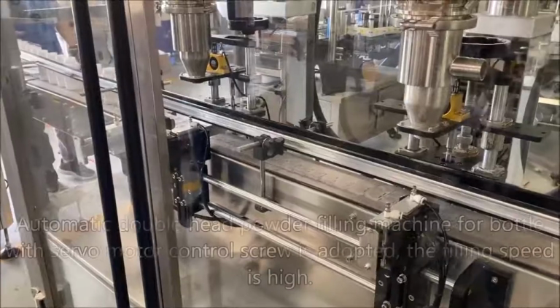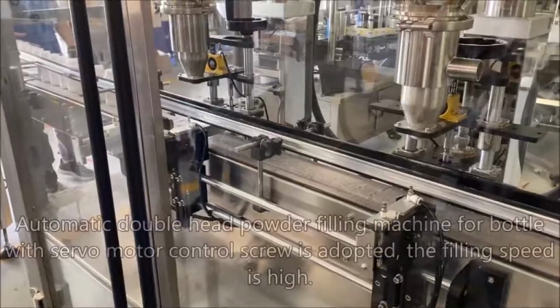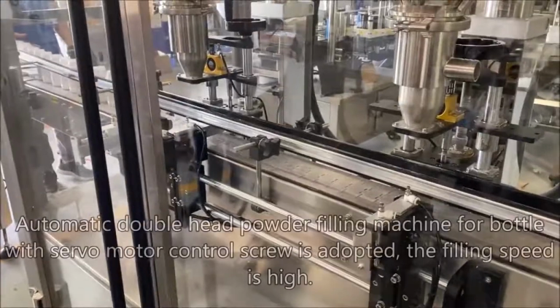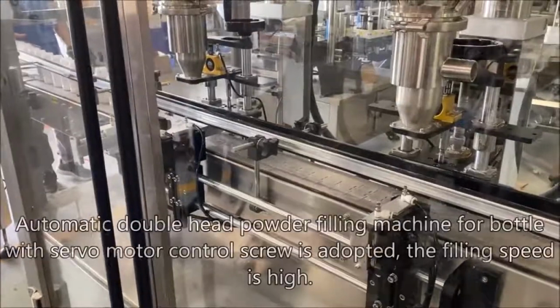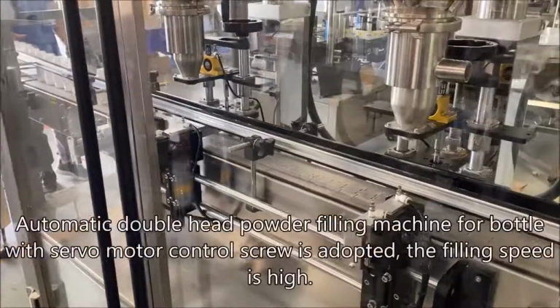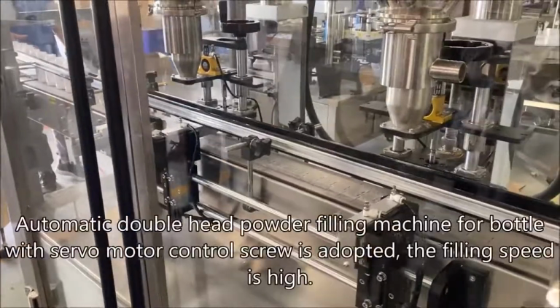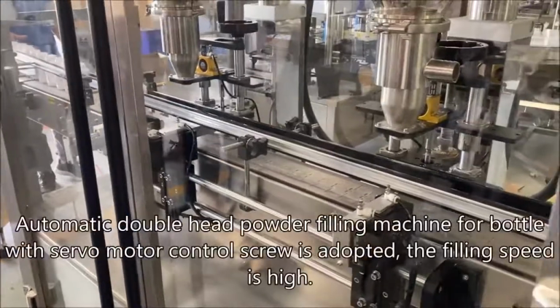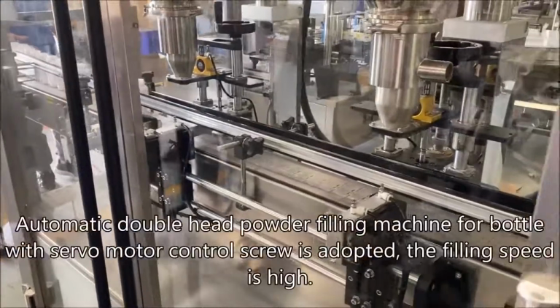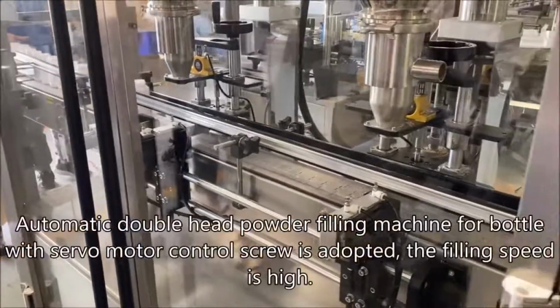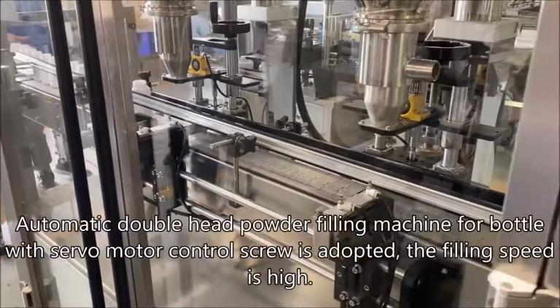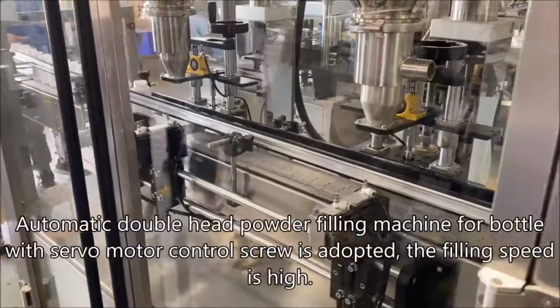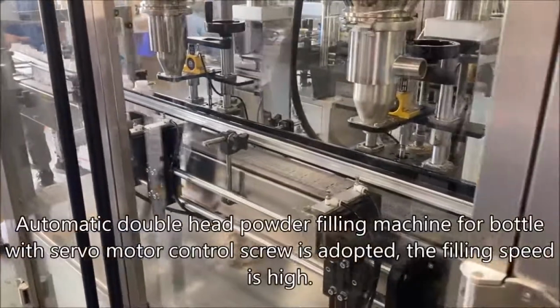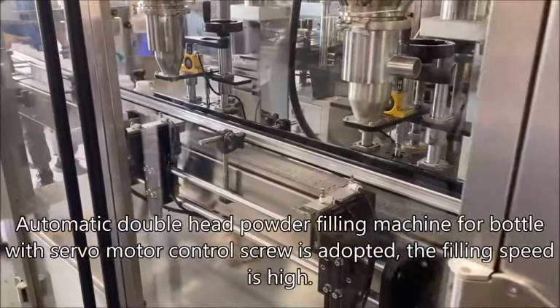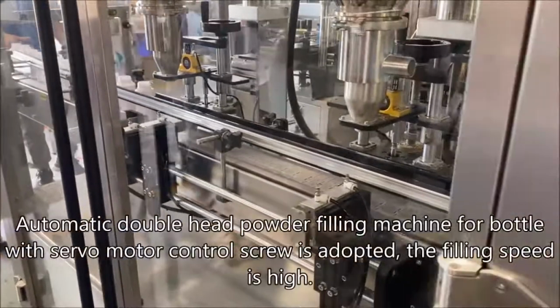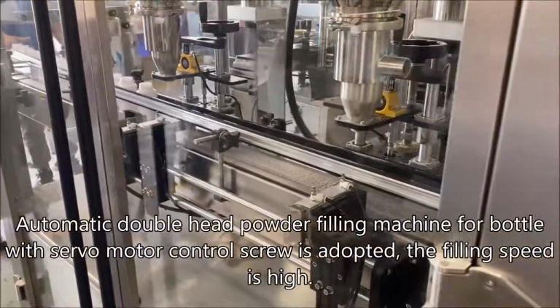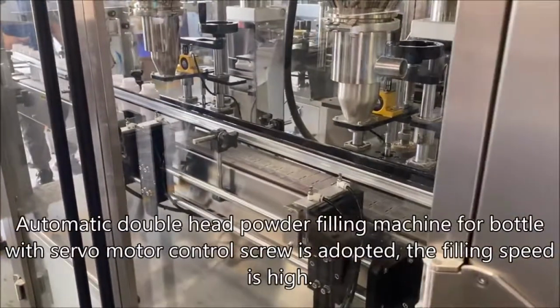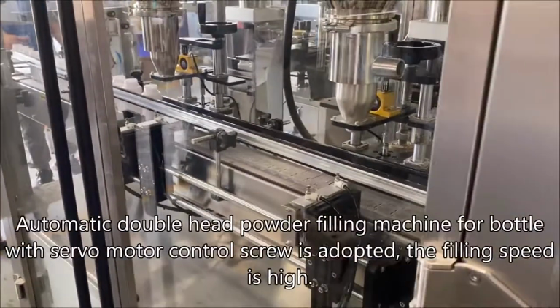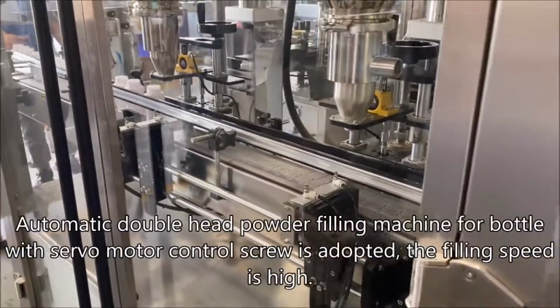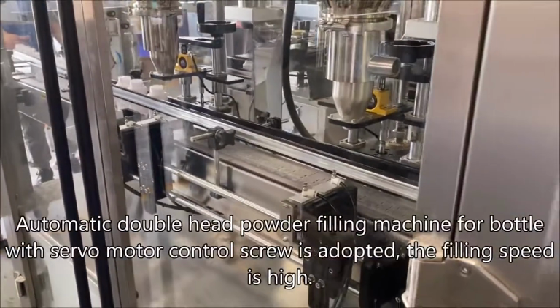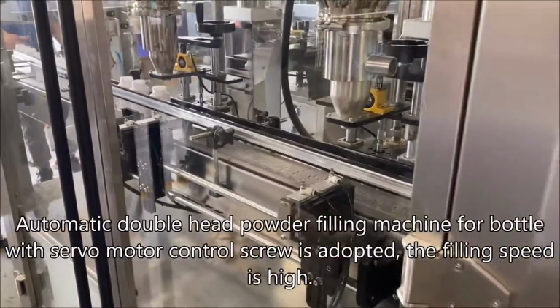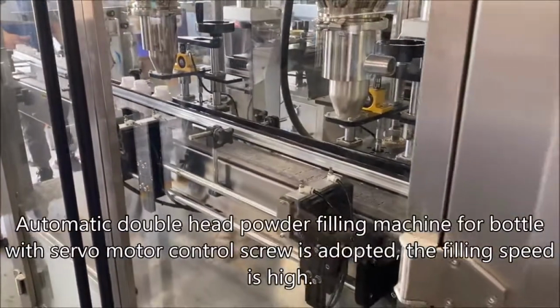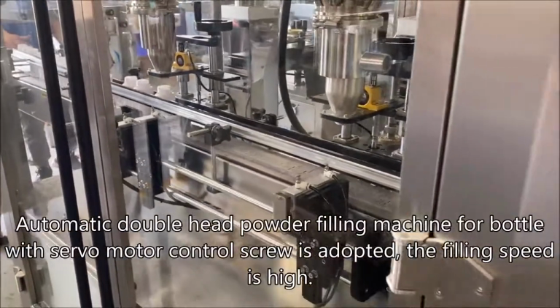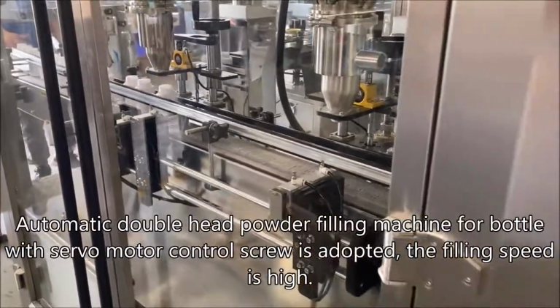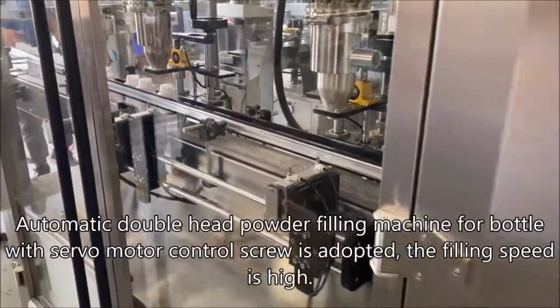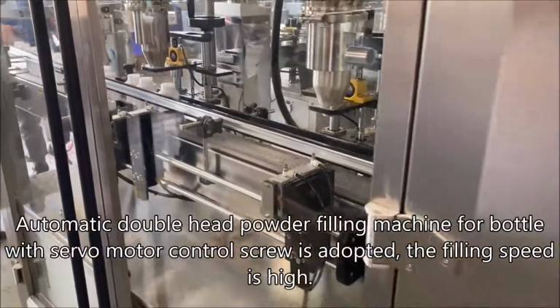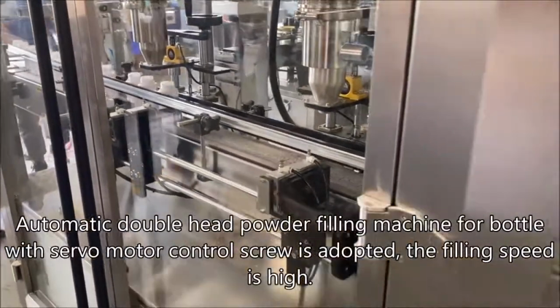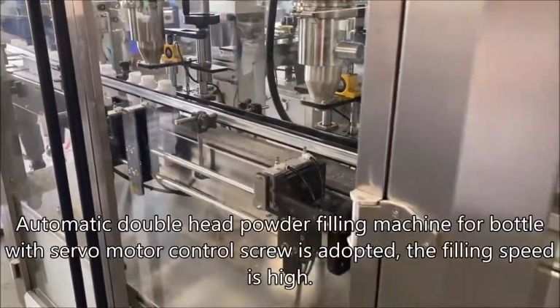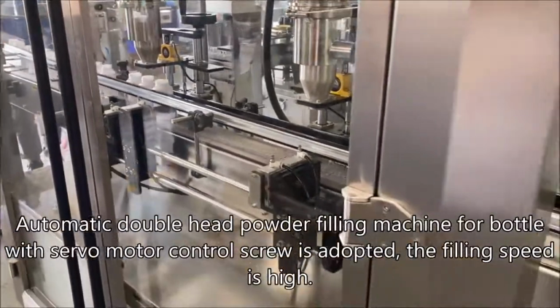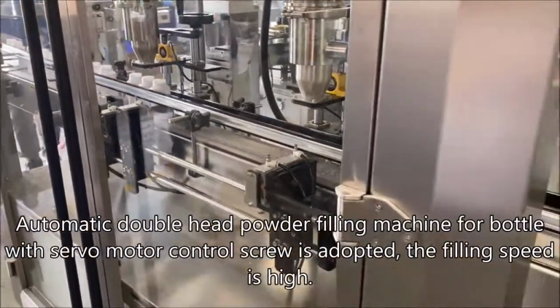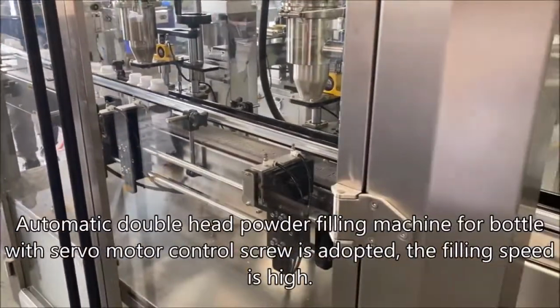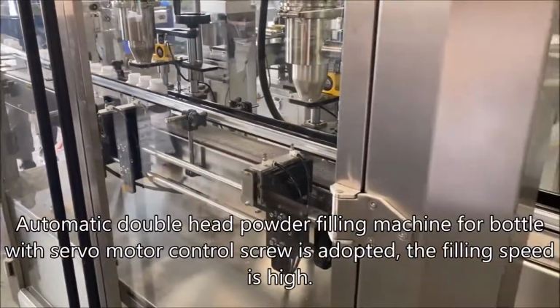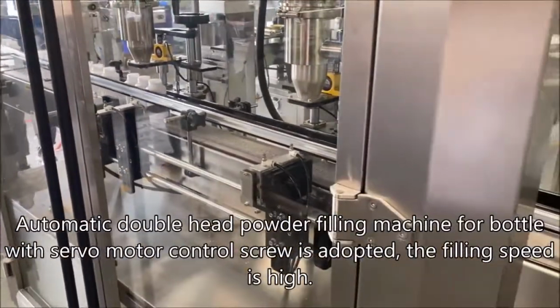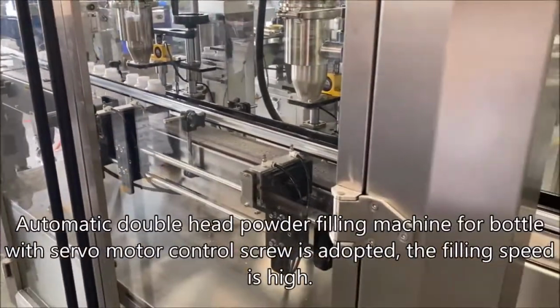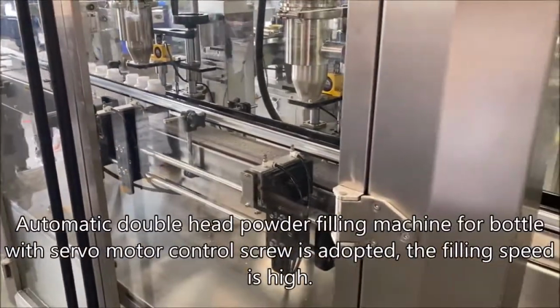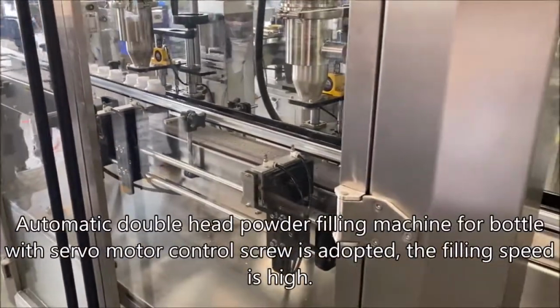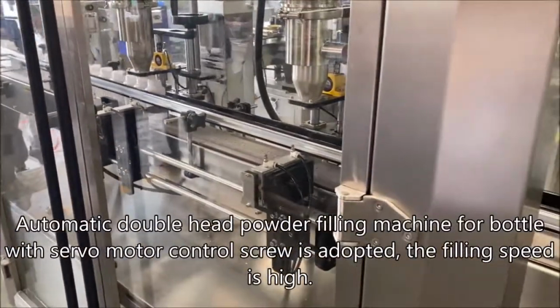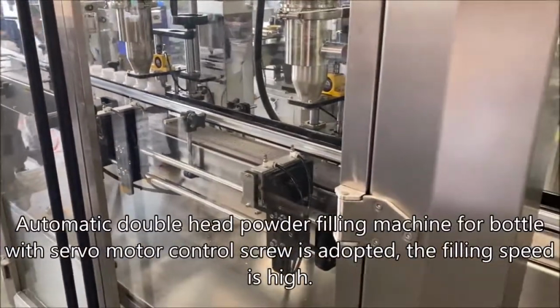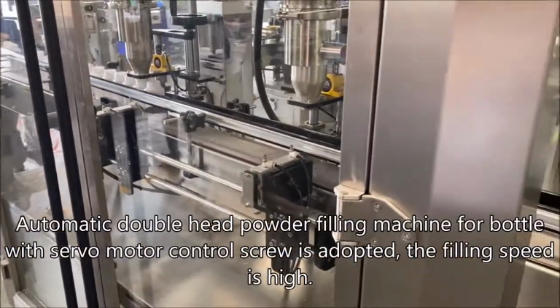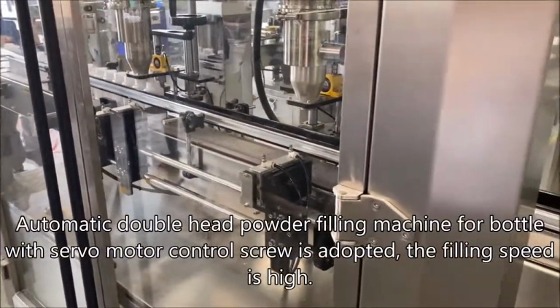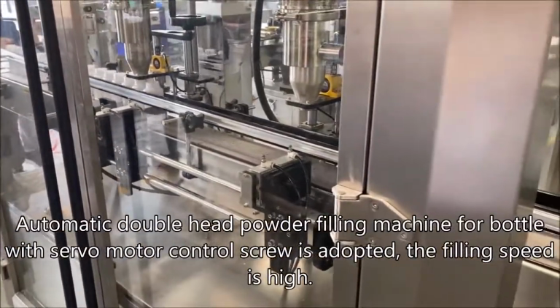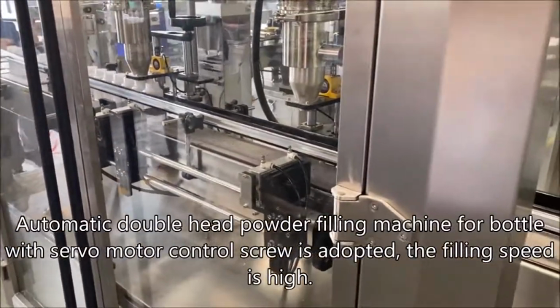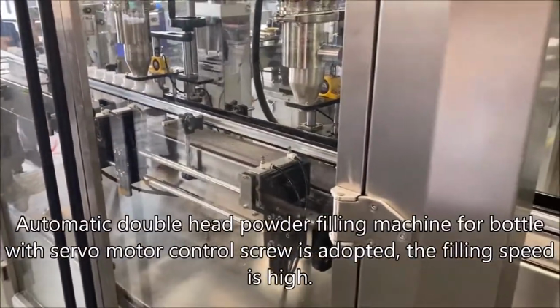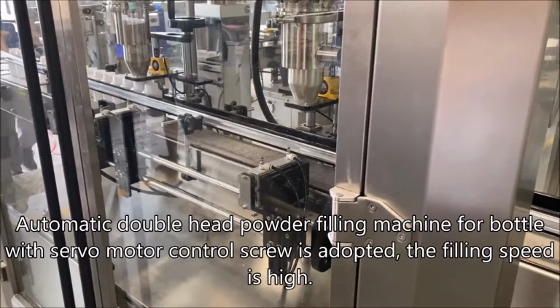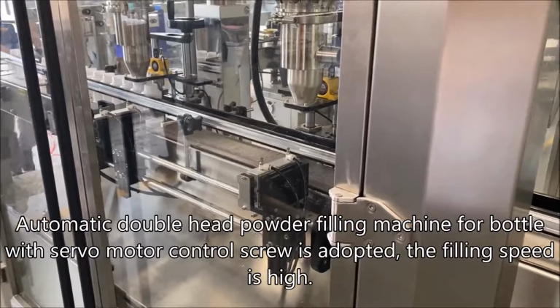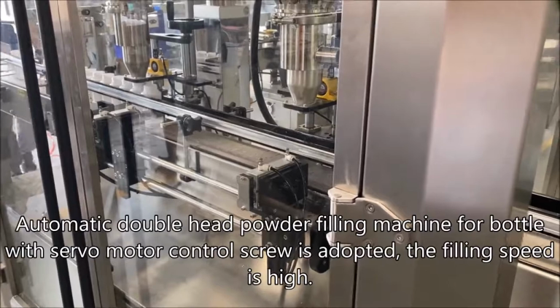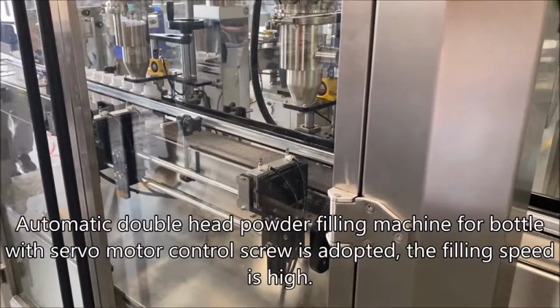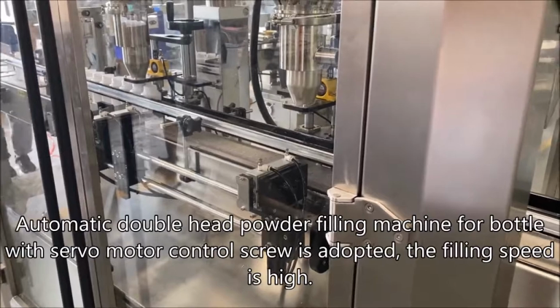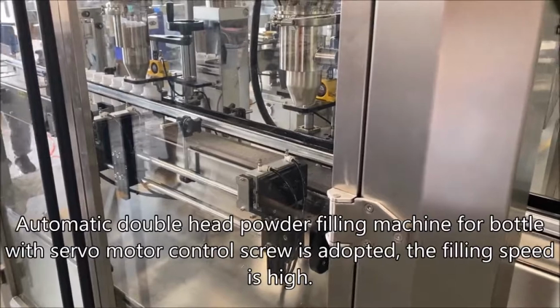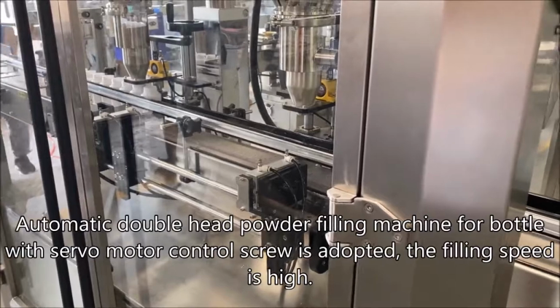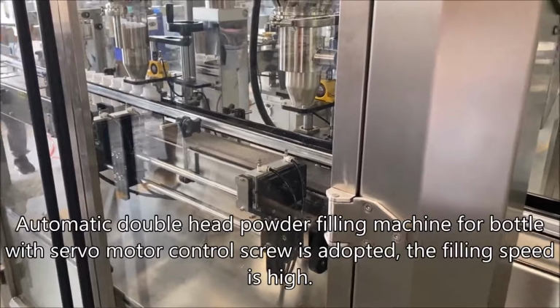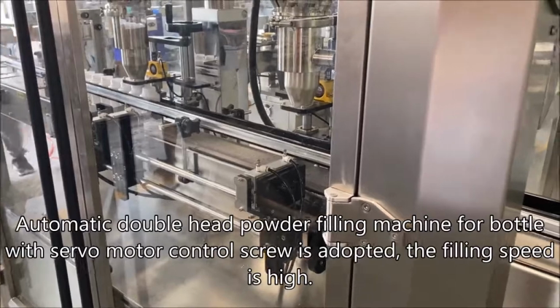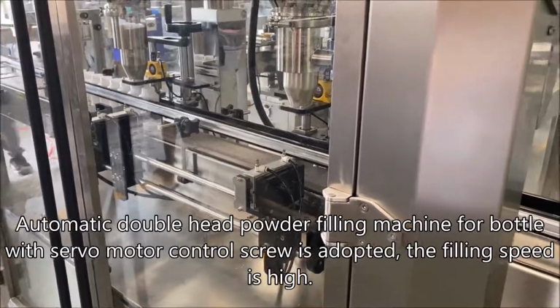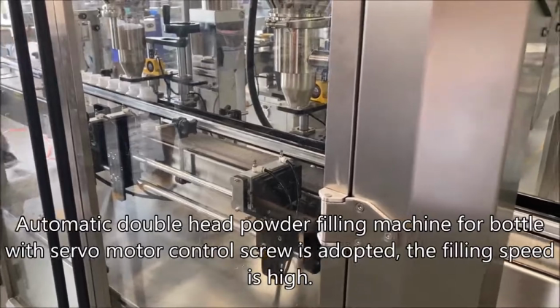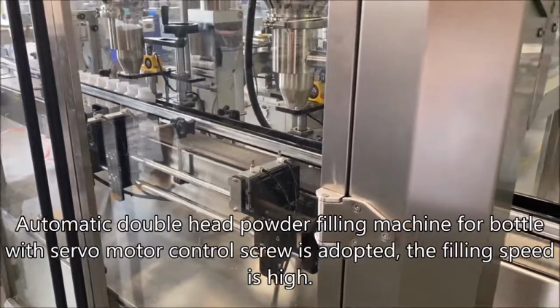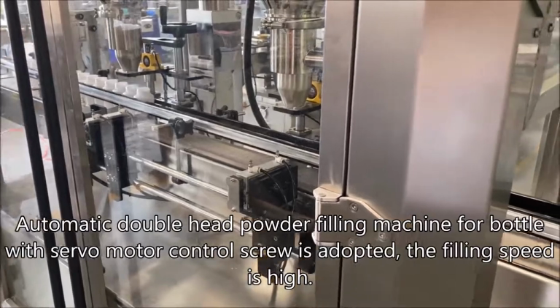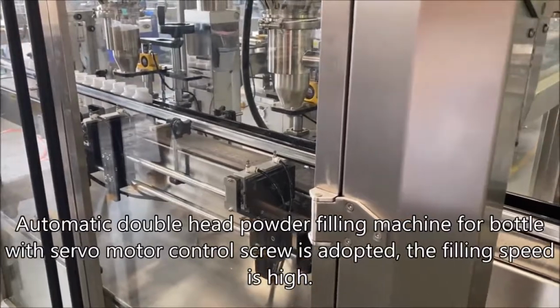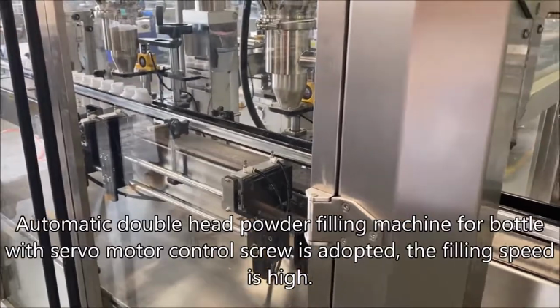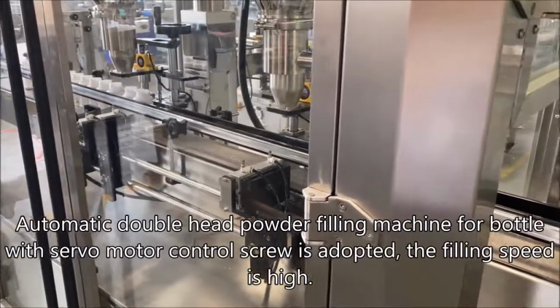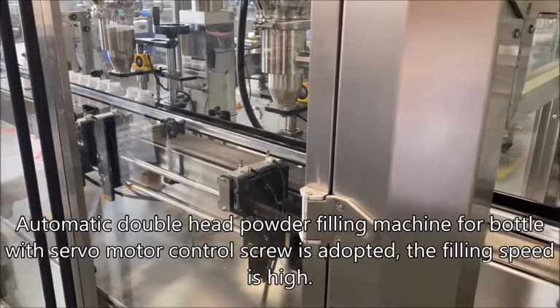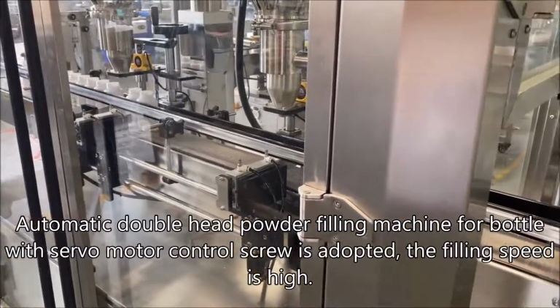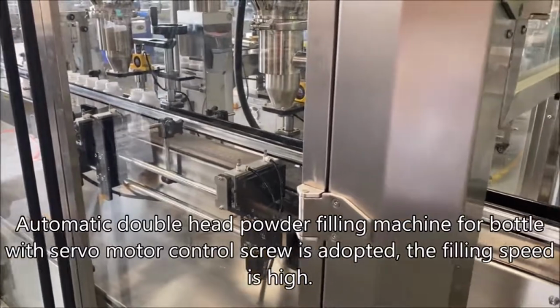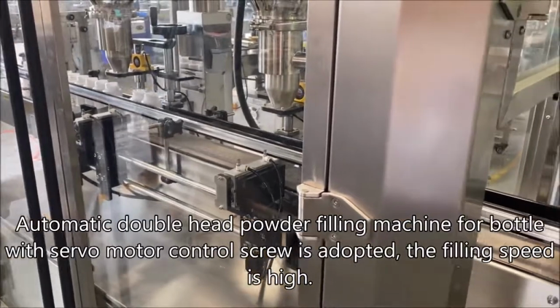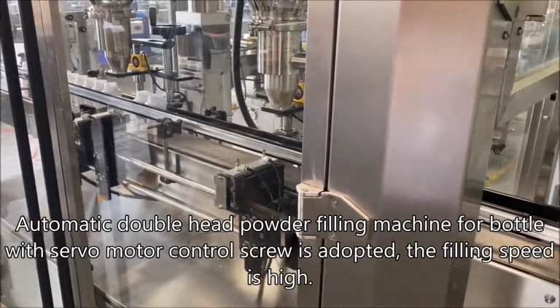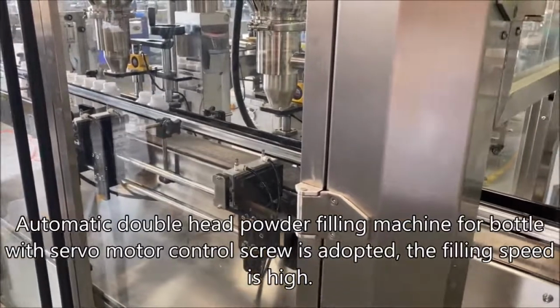Automatic double-head powder filling machine for bottle with servo motor control screw is adopted; the filling speed is high.